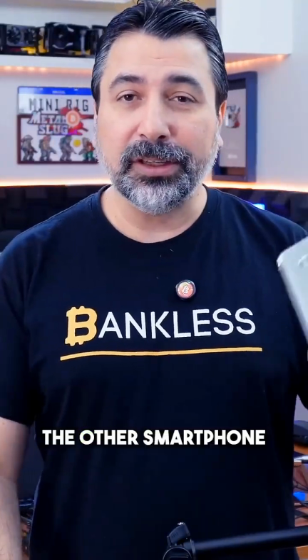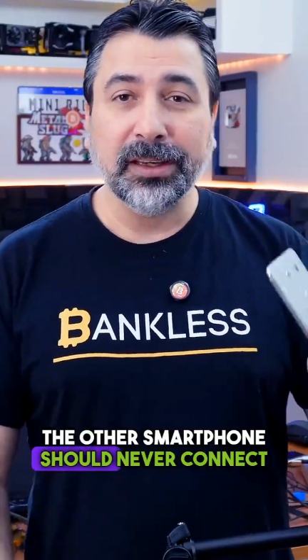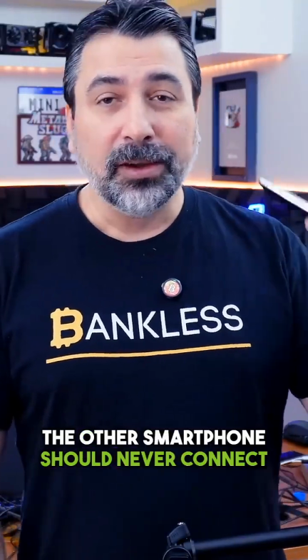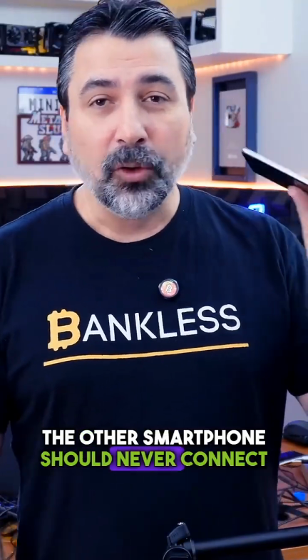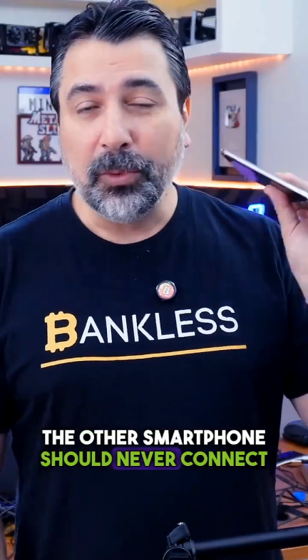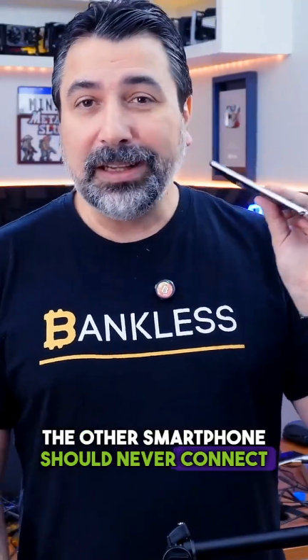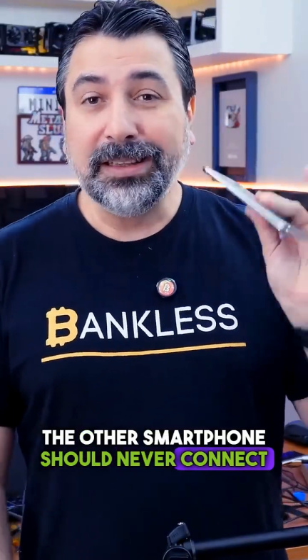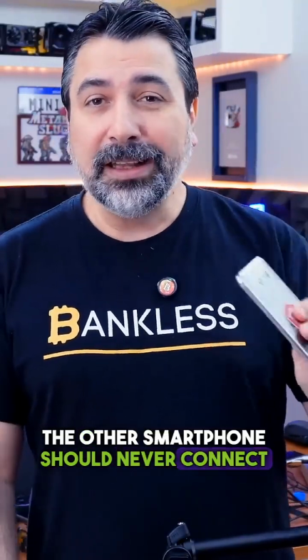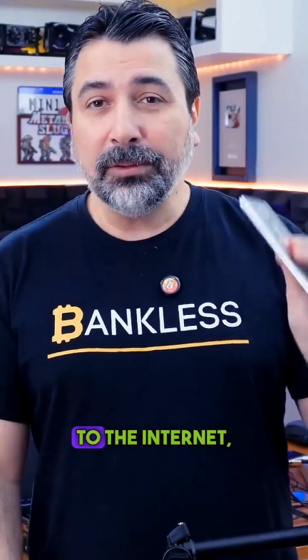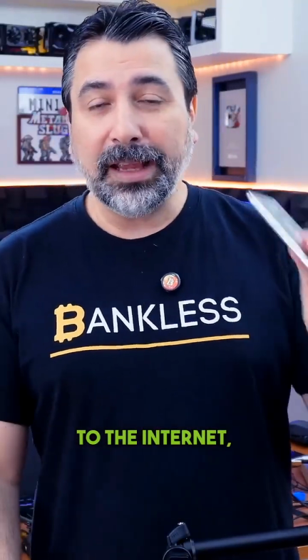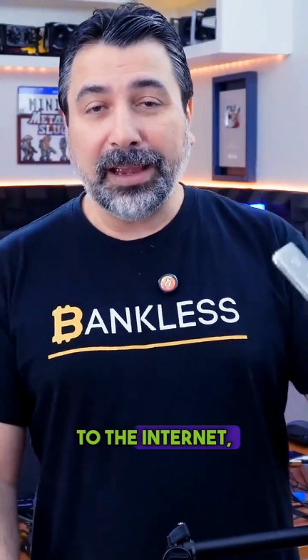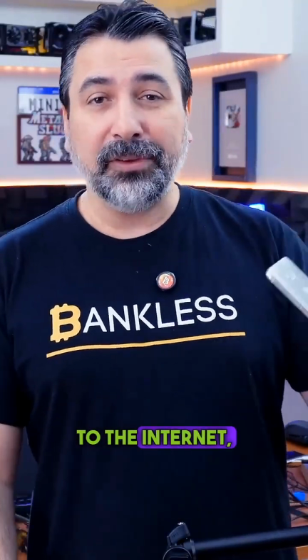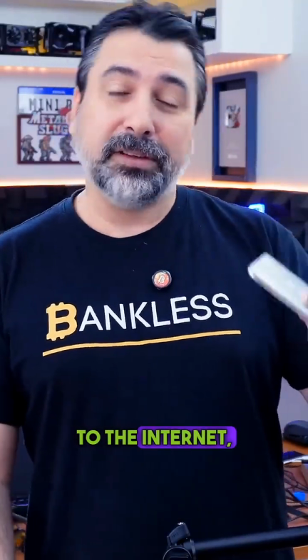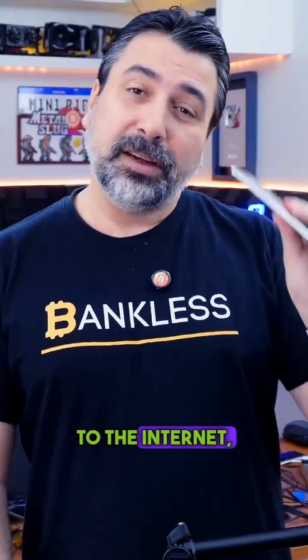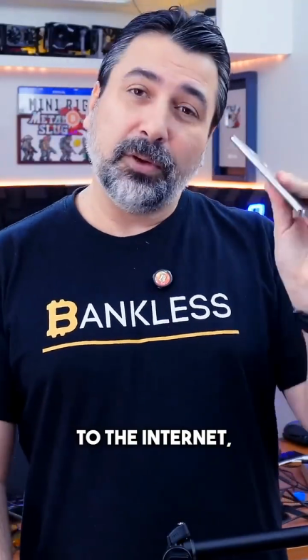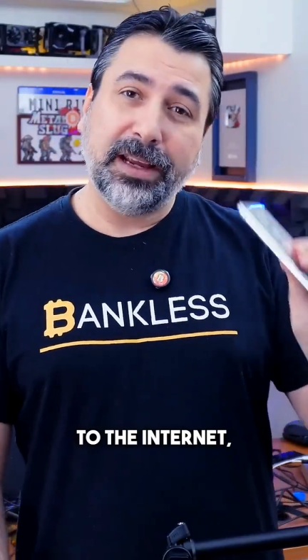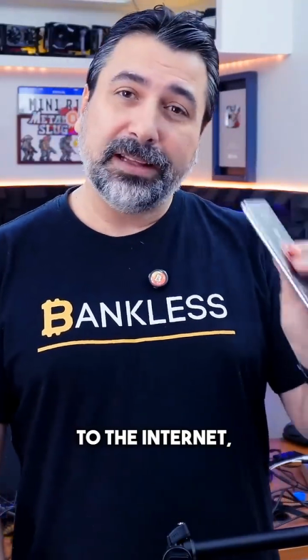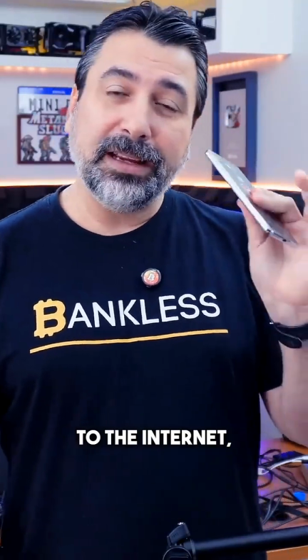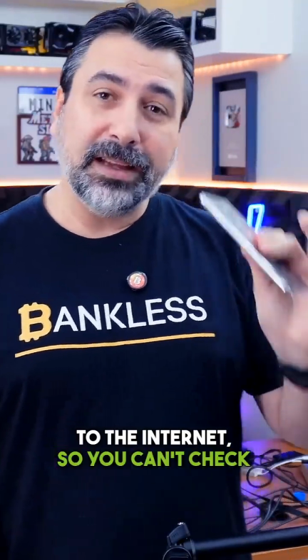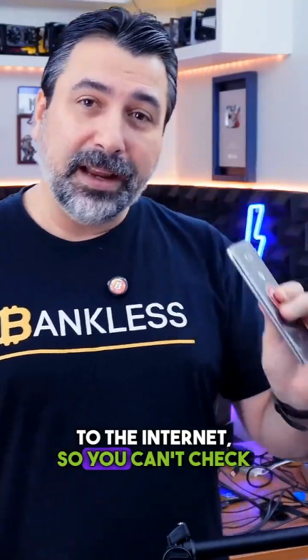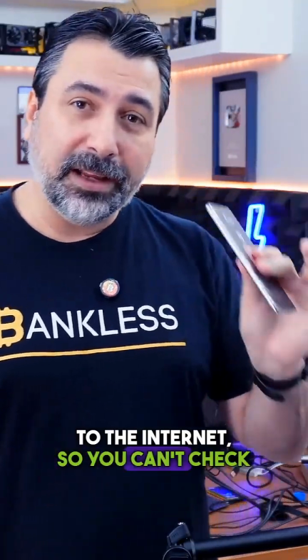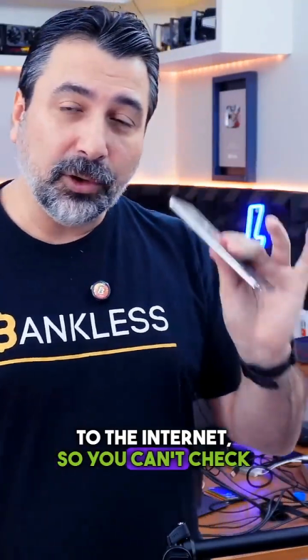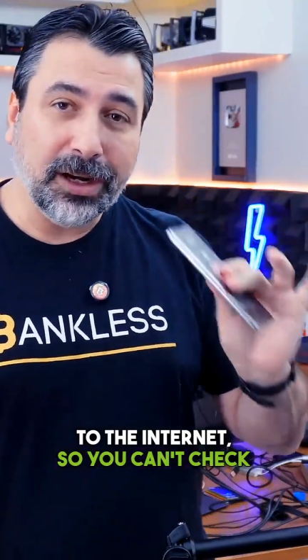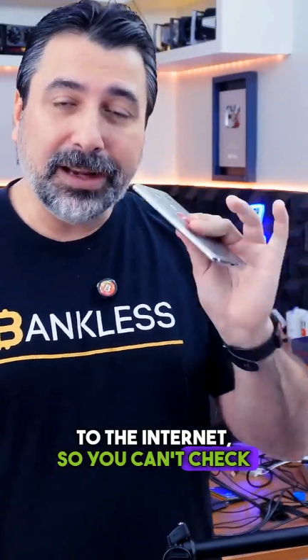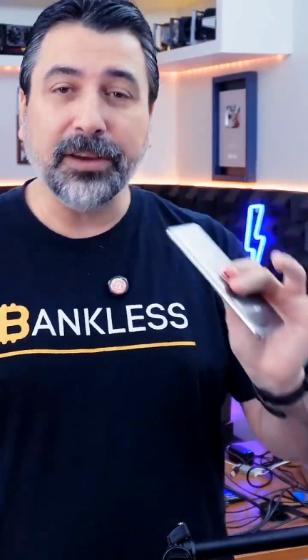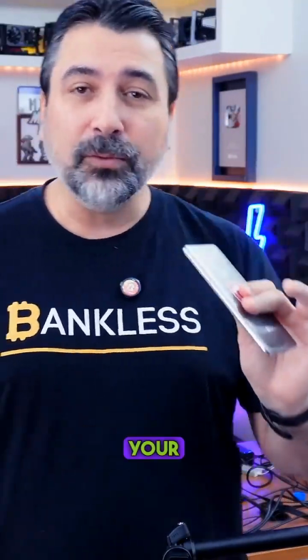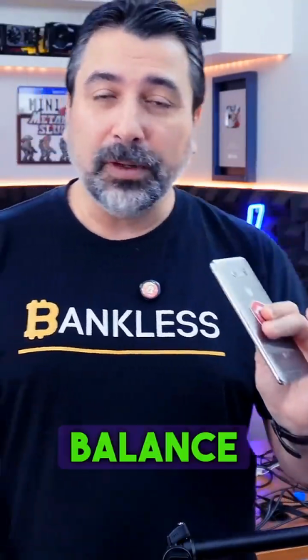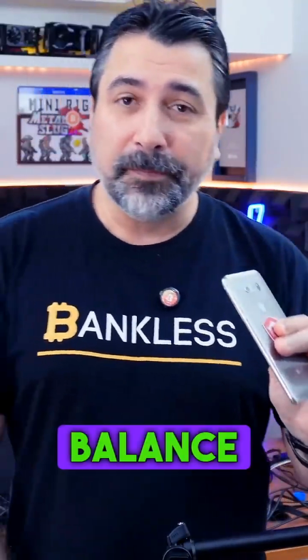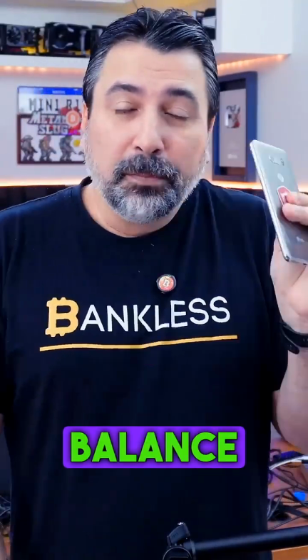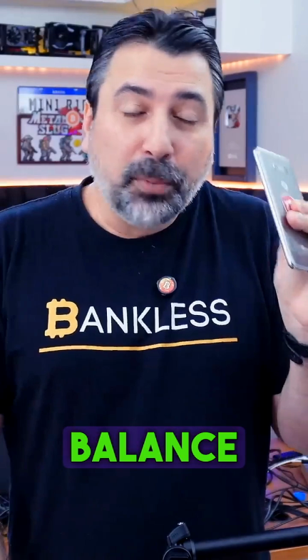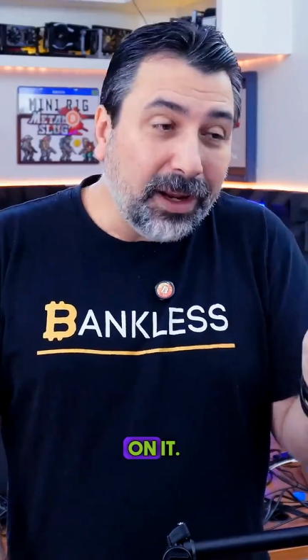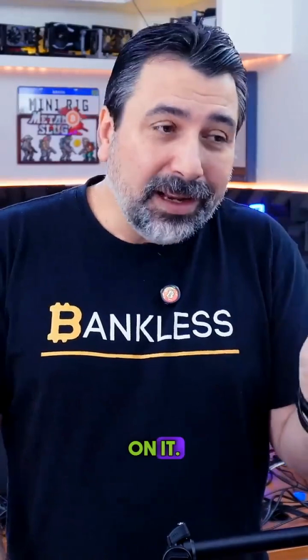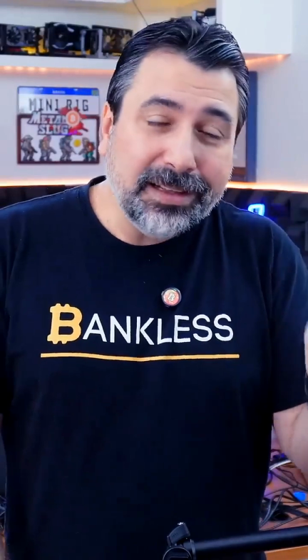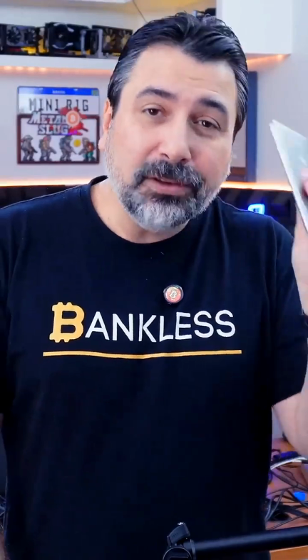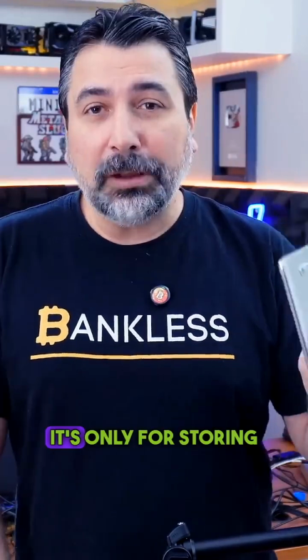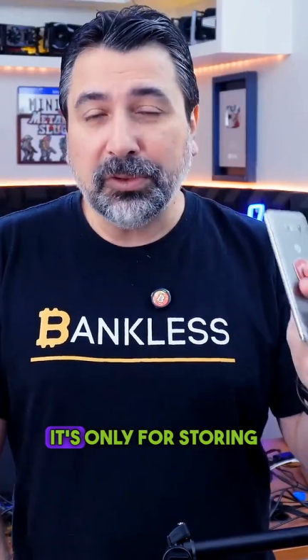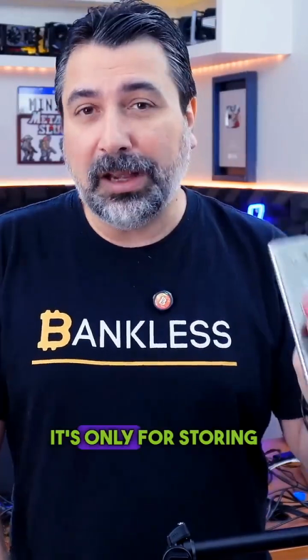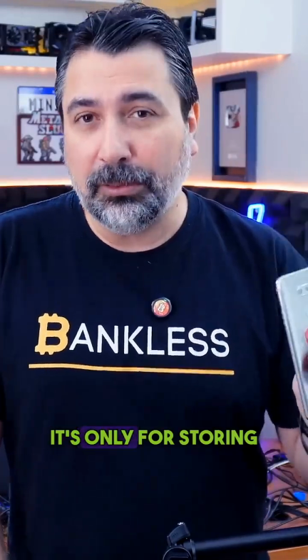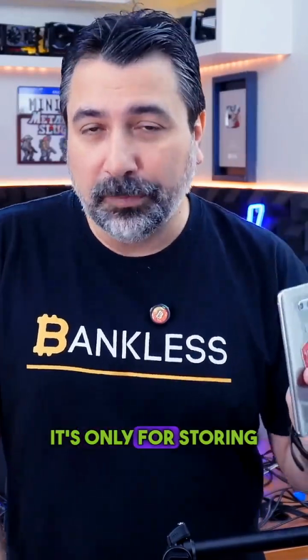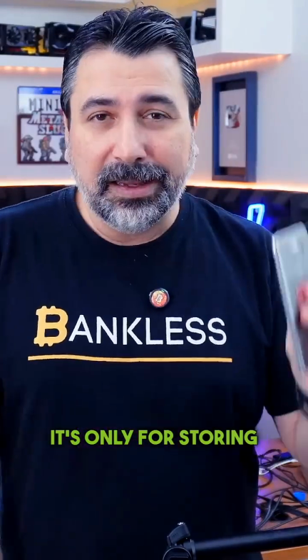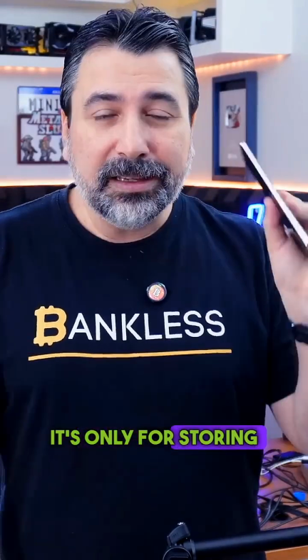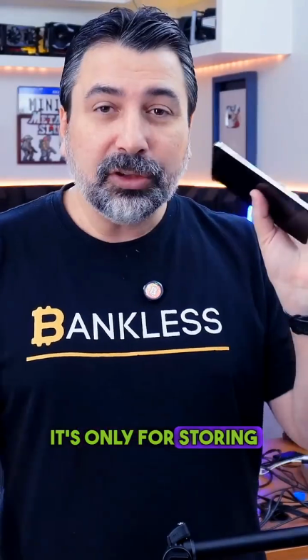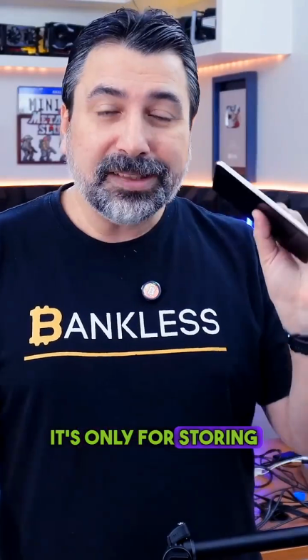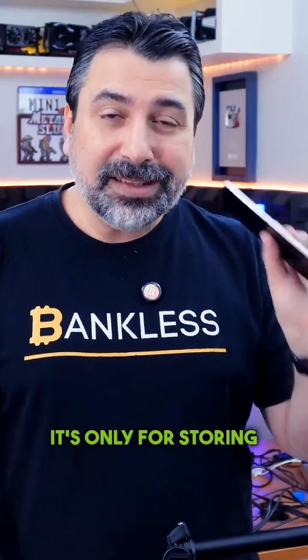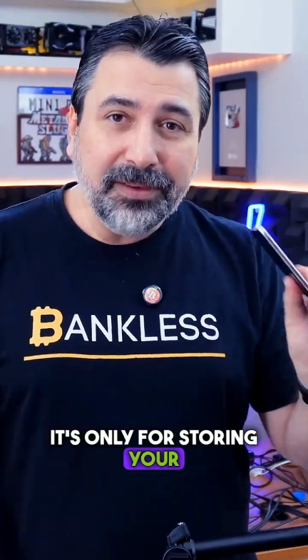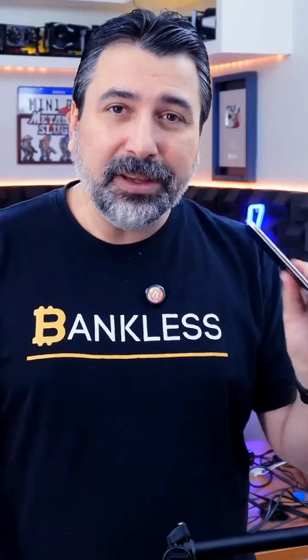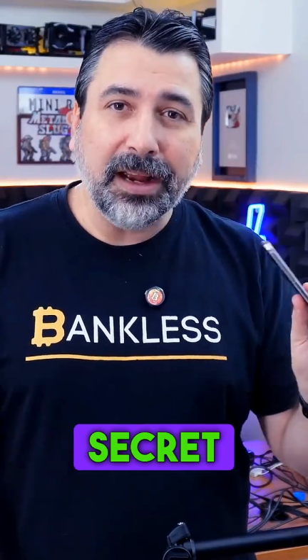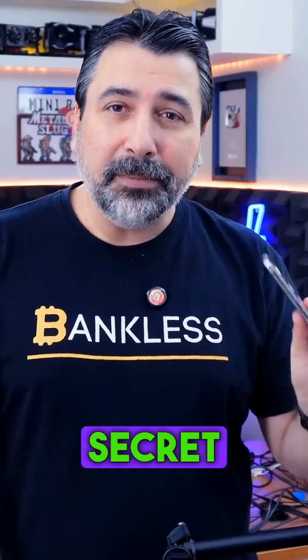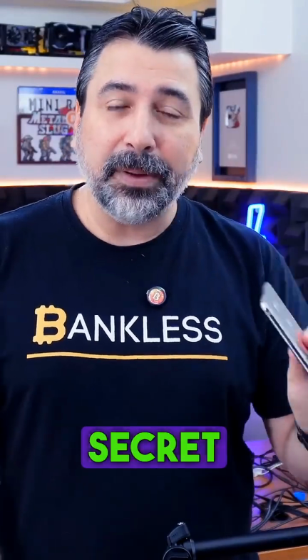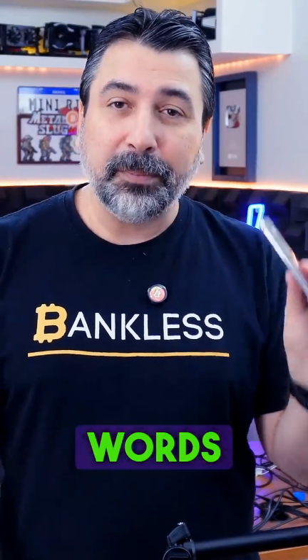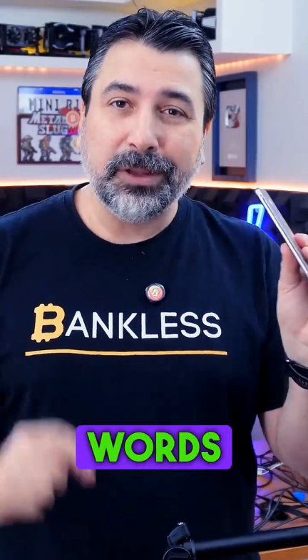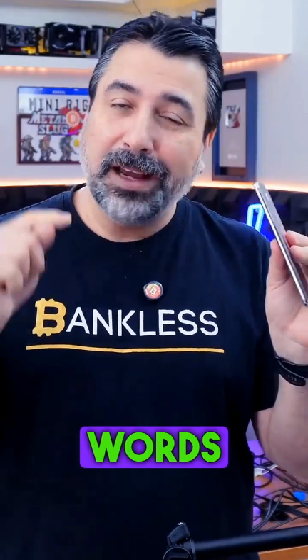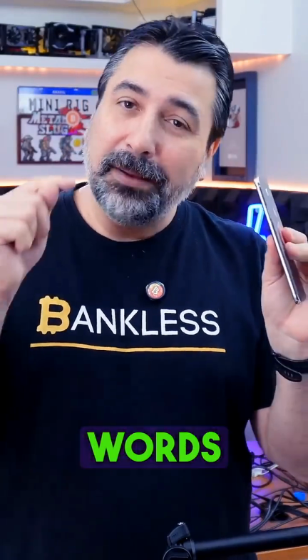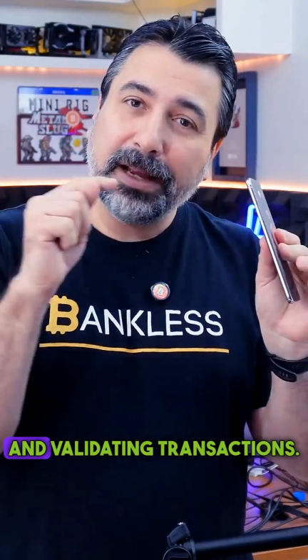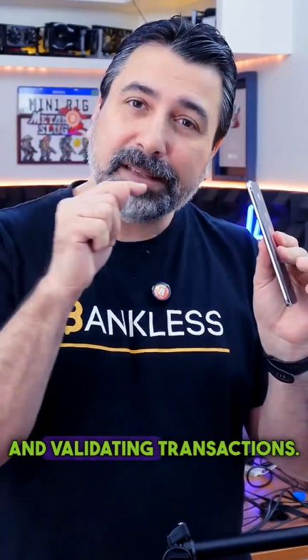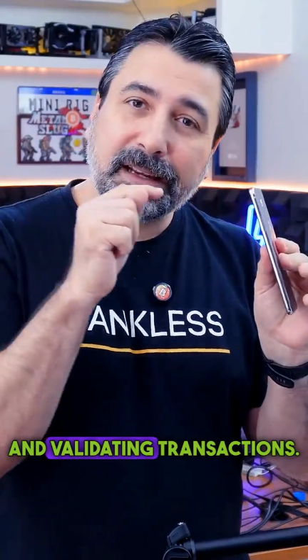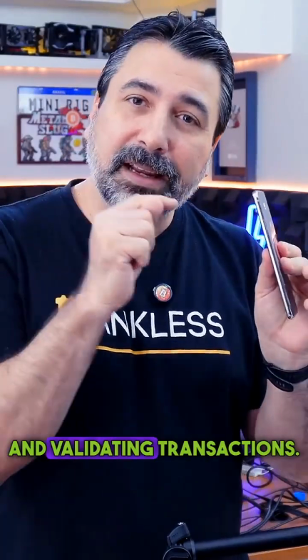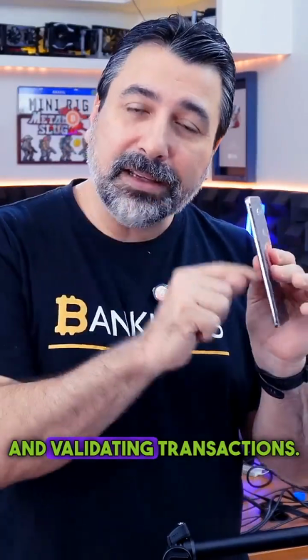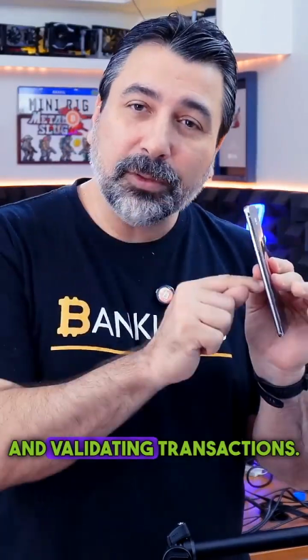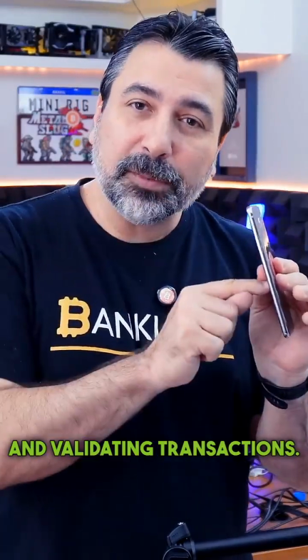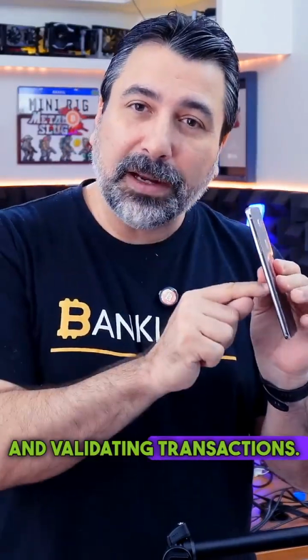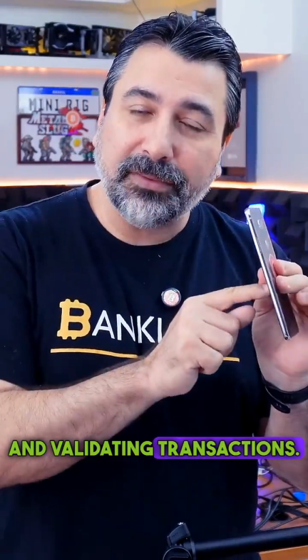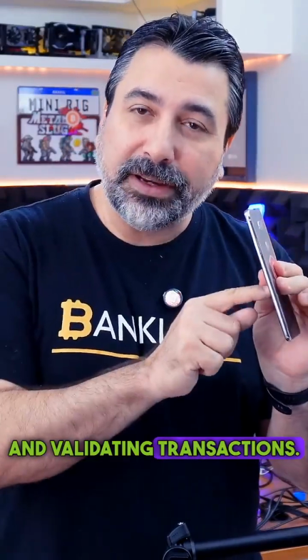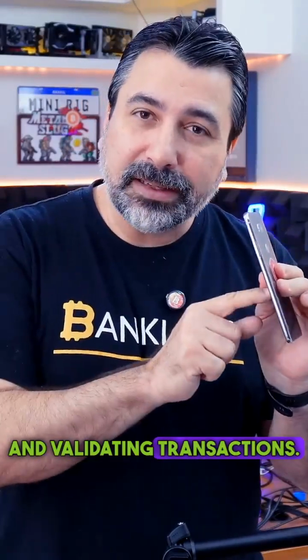The other smartphone should never connect to the internet, so you can't check your balance on it. It's only for storing your secret words and validating transactions.